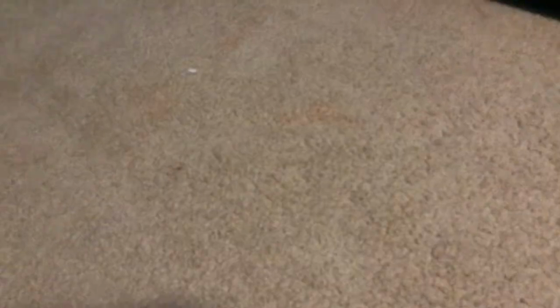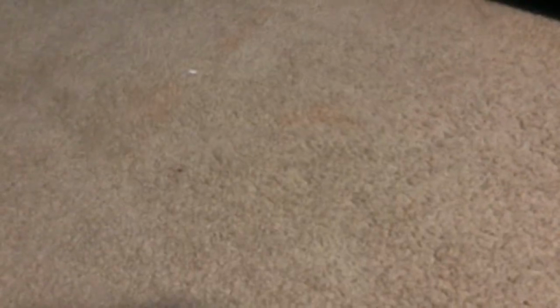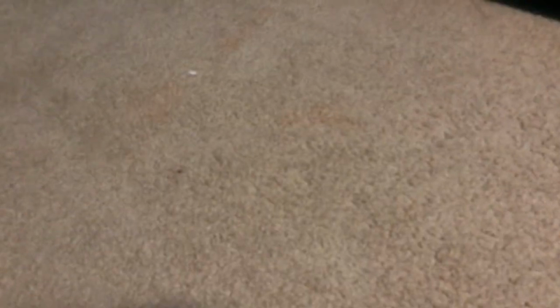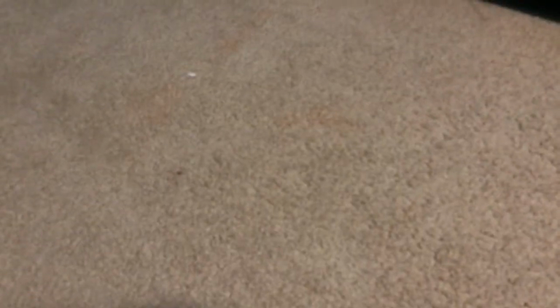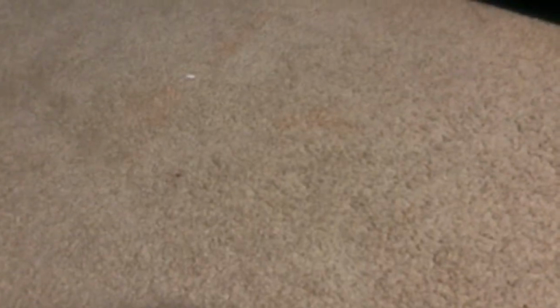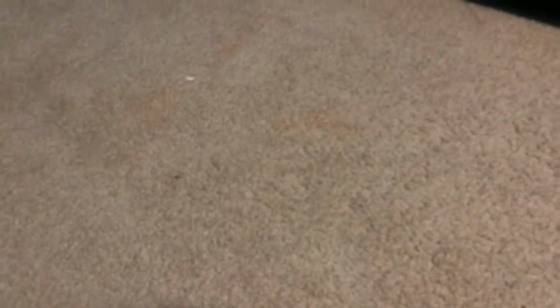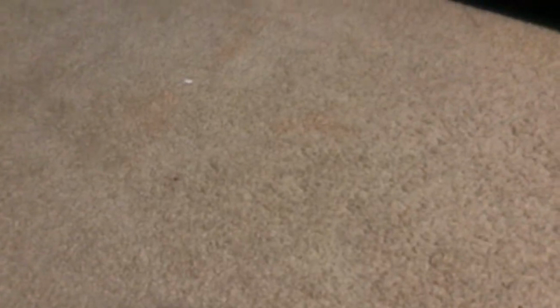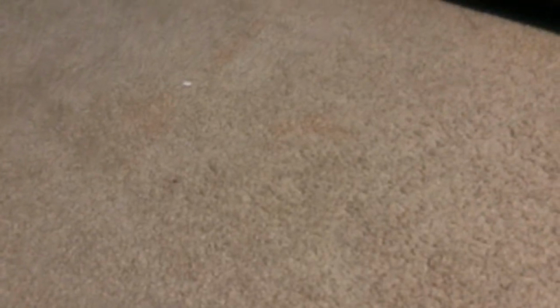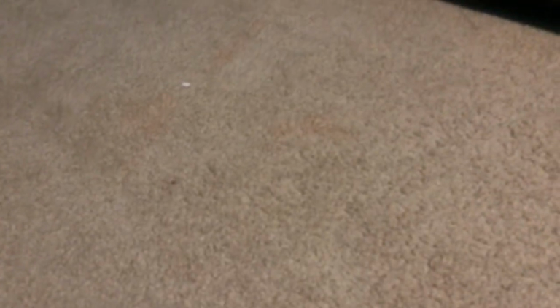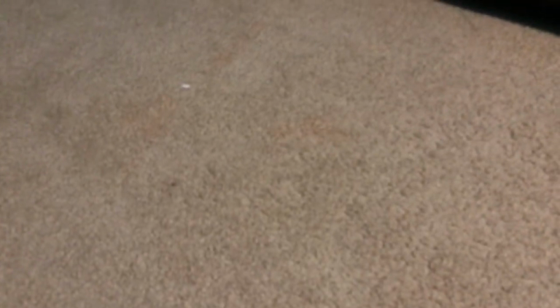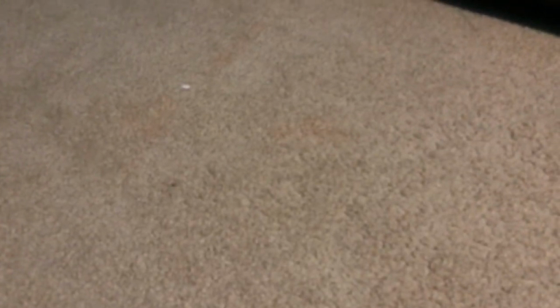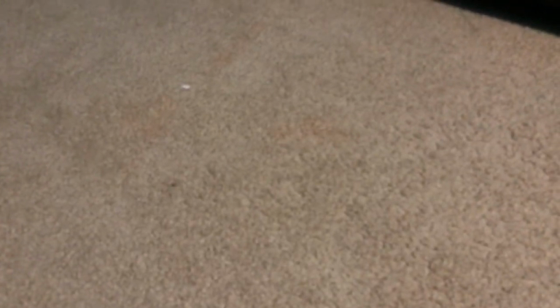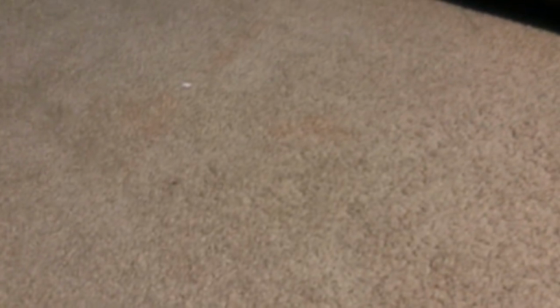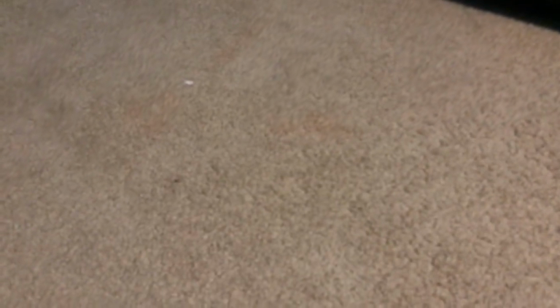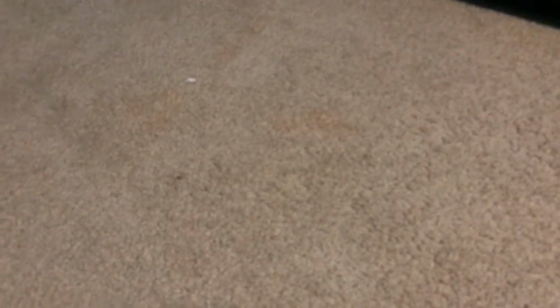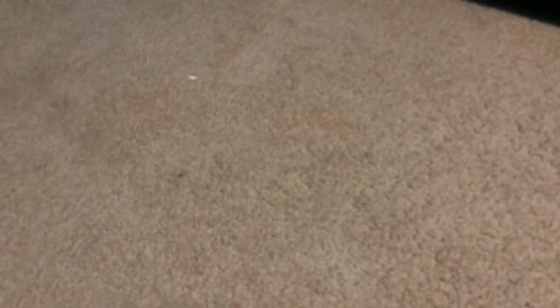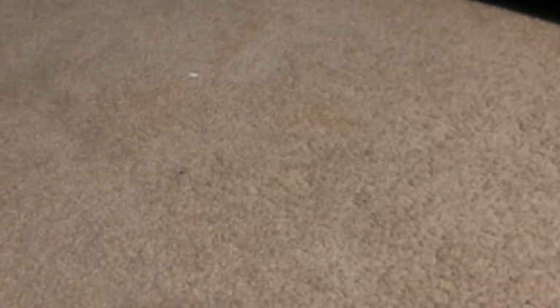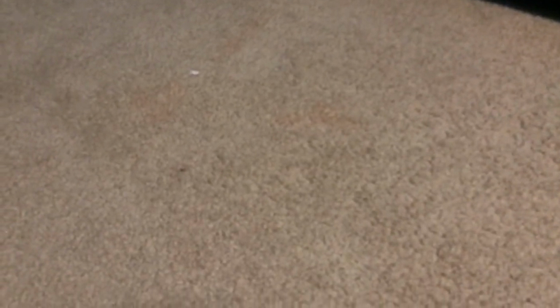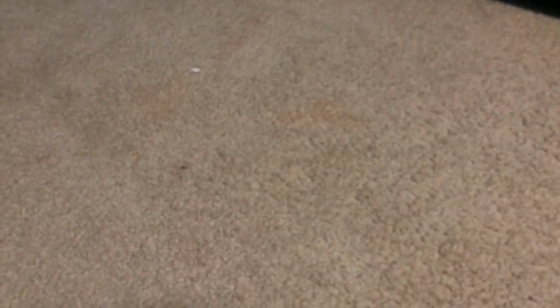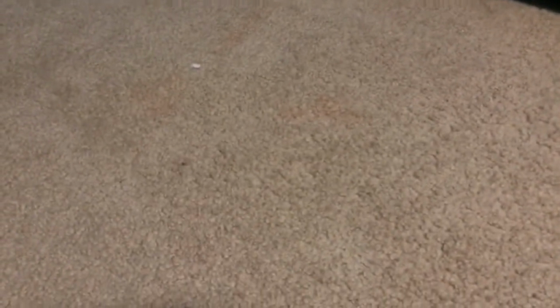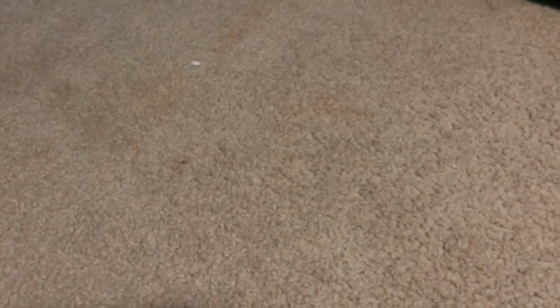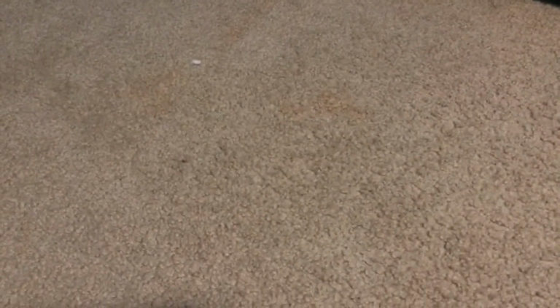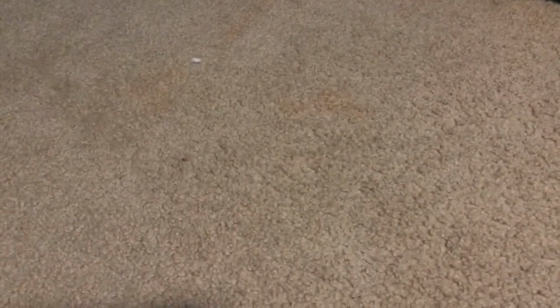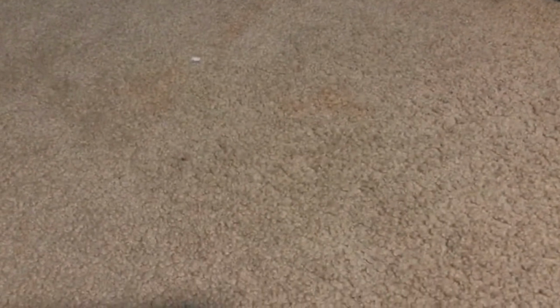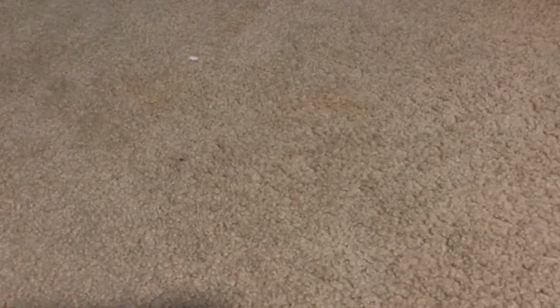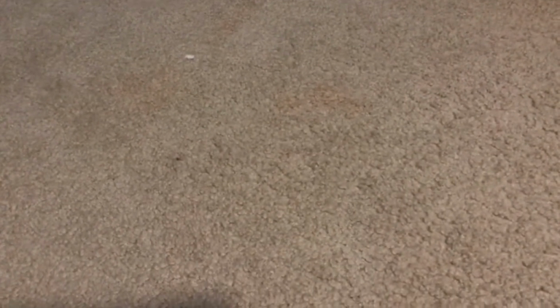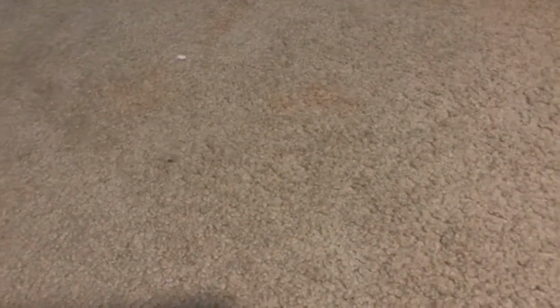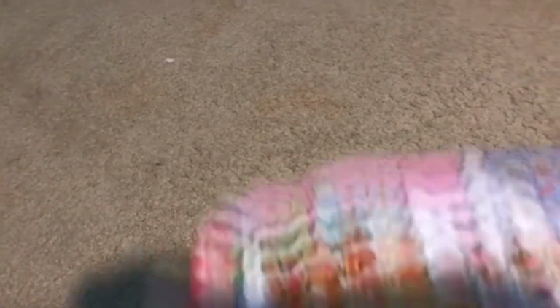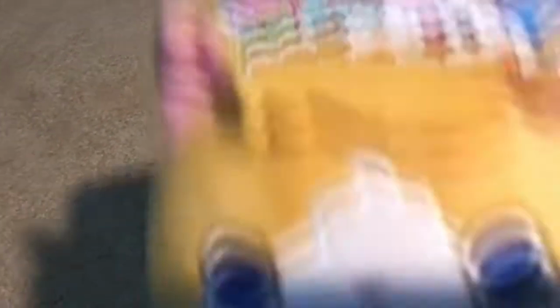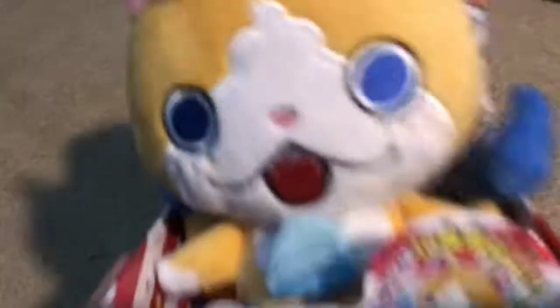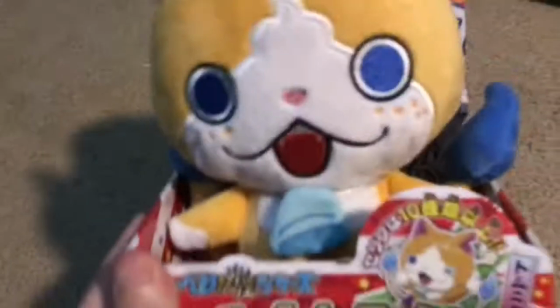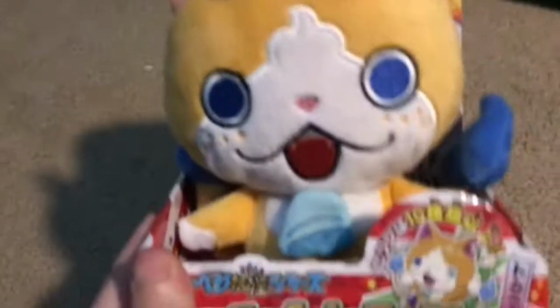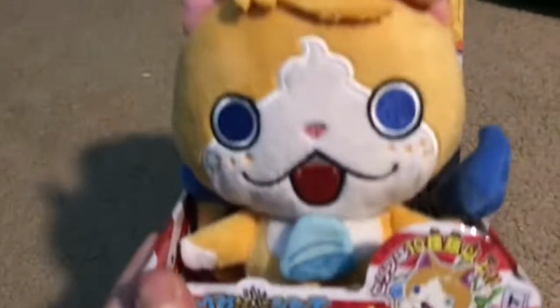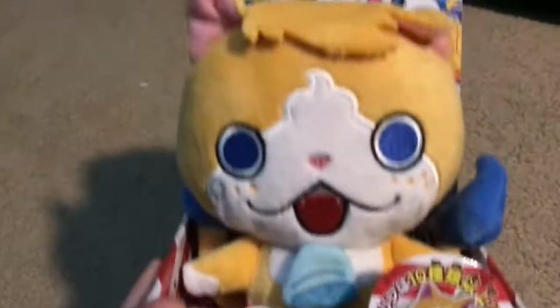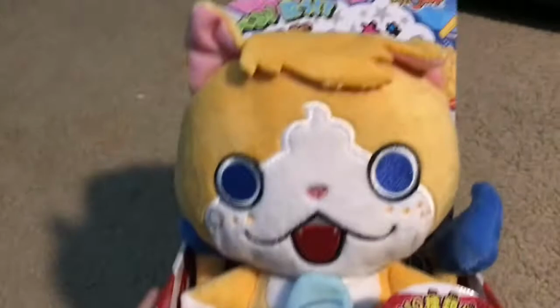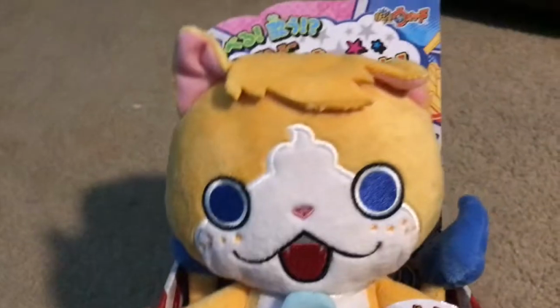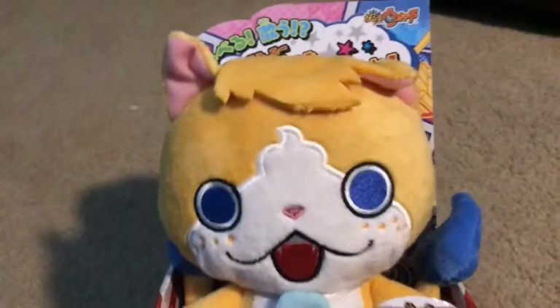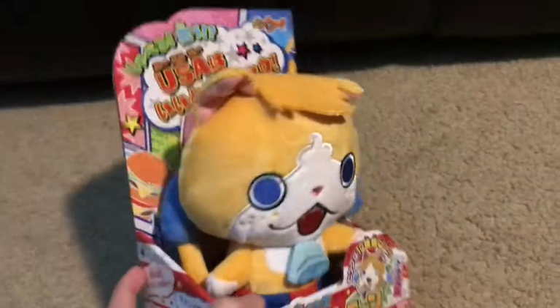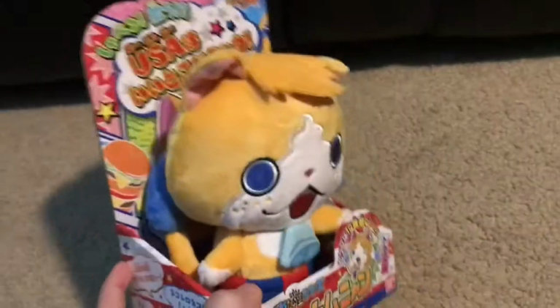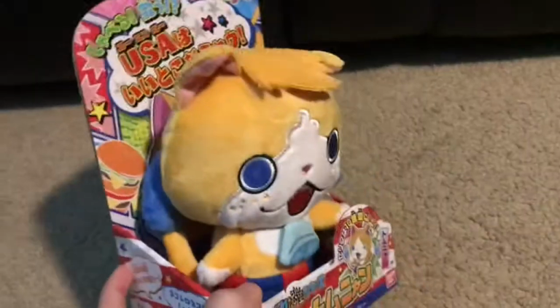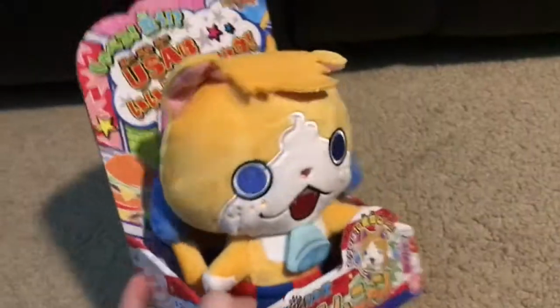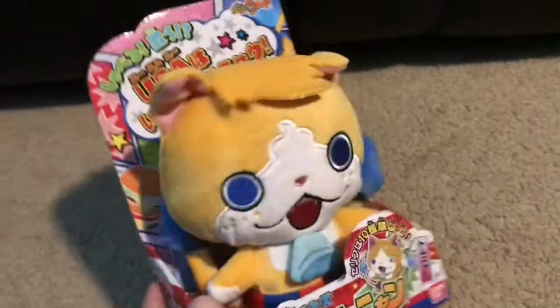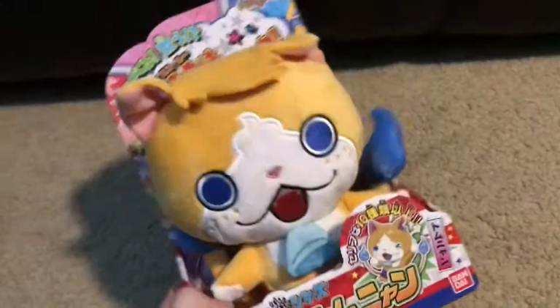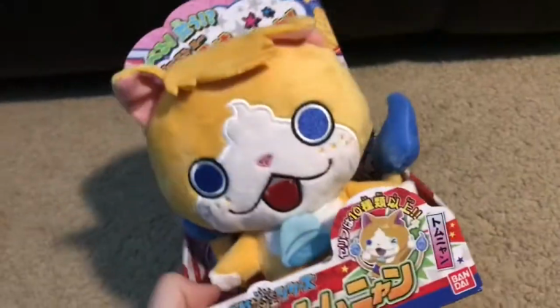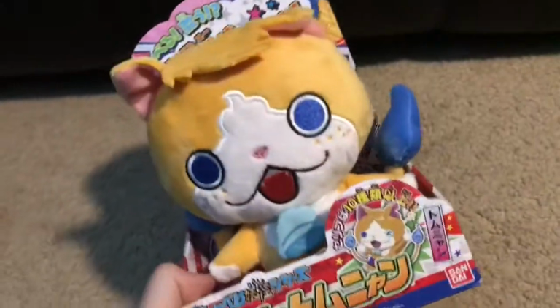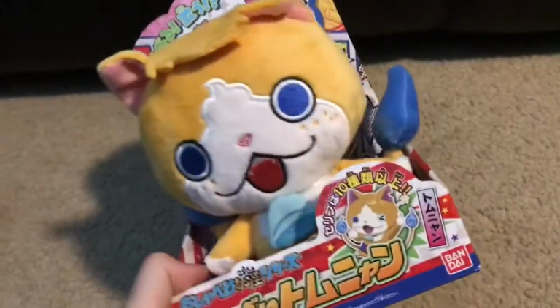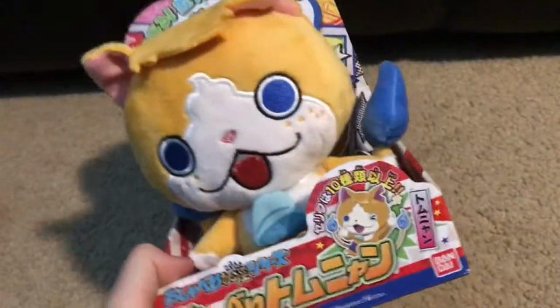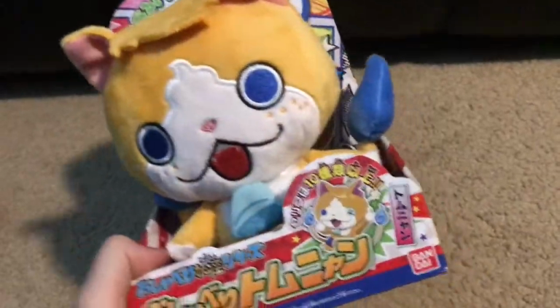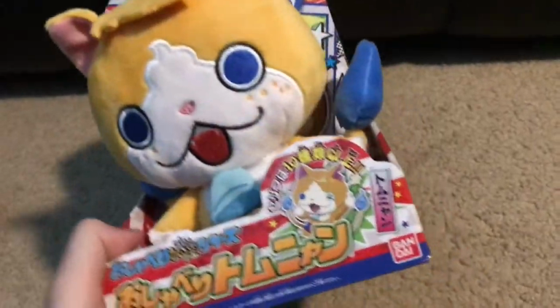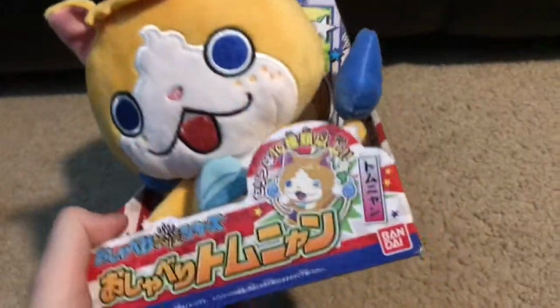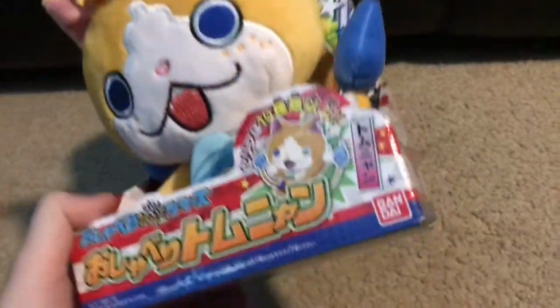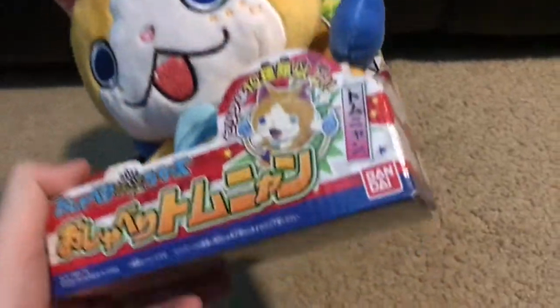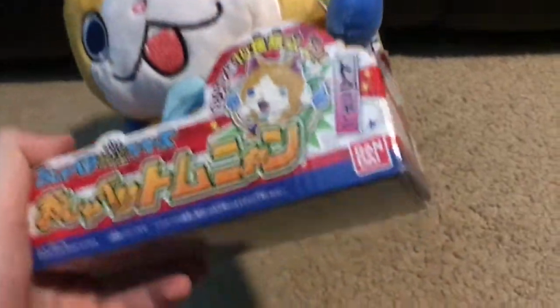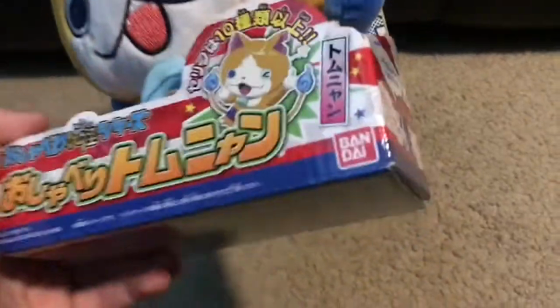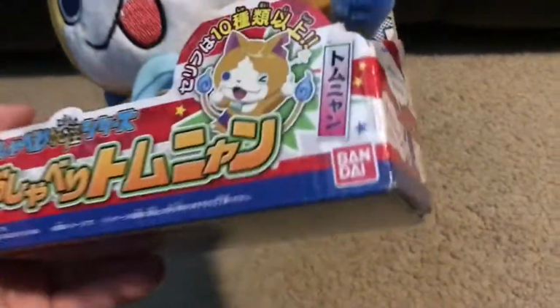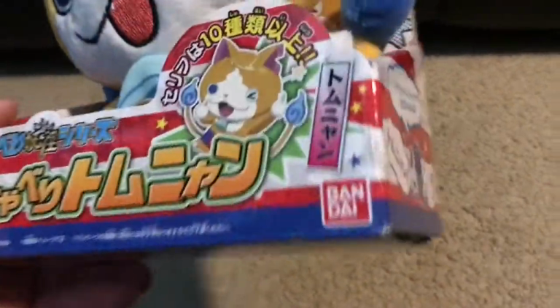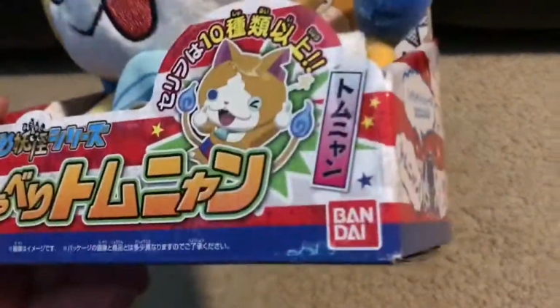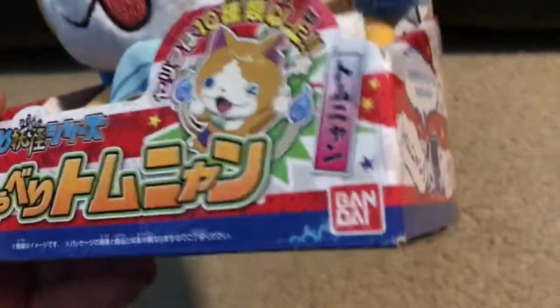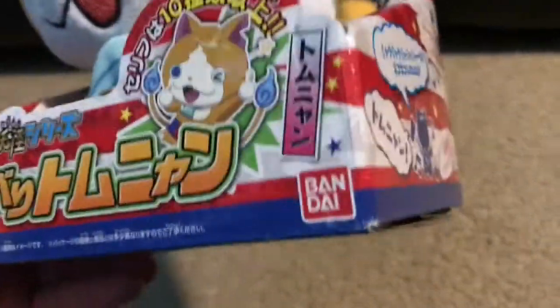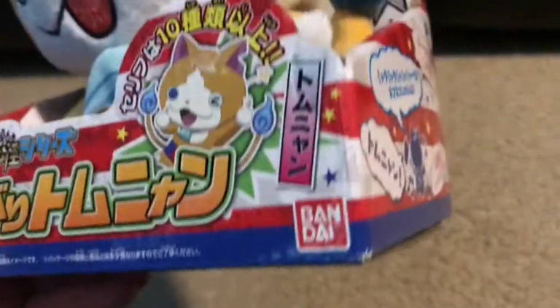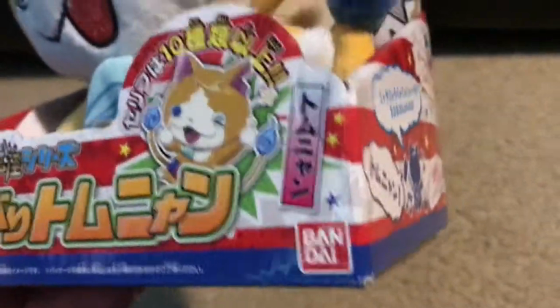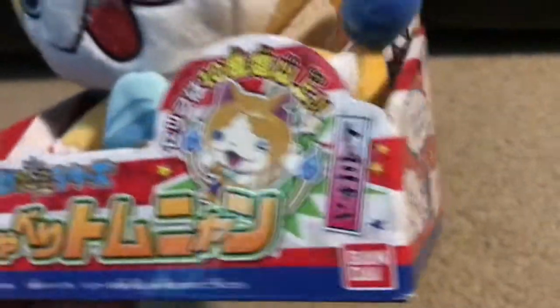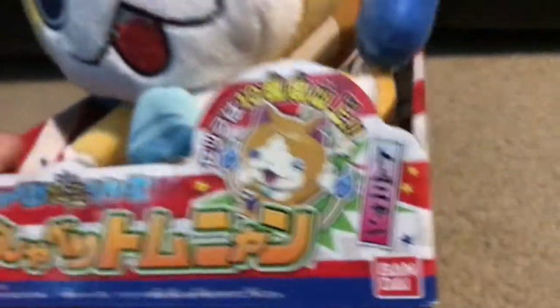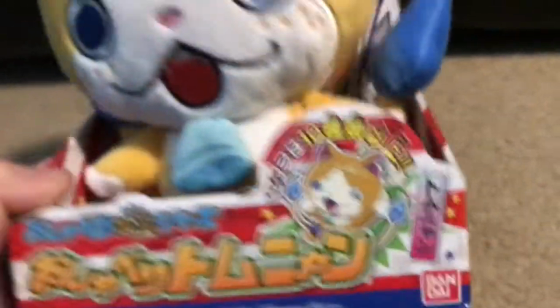Today's victim — I mean plush — today is Tominyan. So here we have the talking Tominyan made by Bandai.